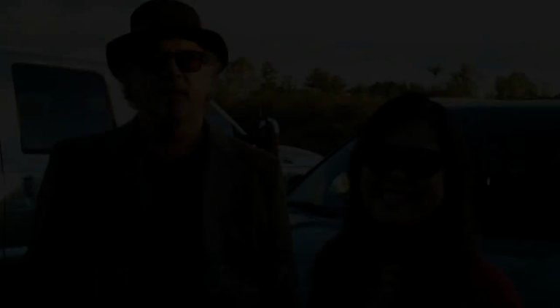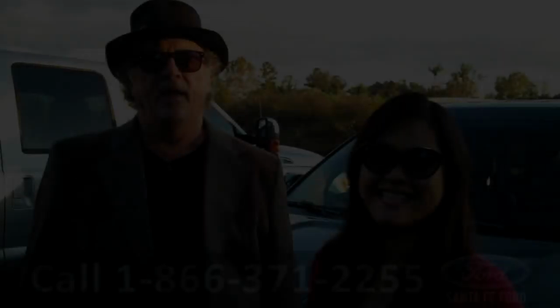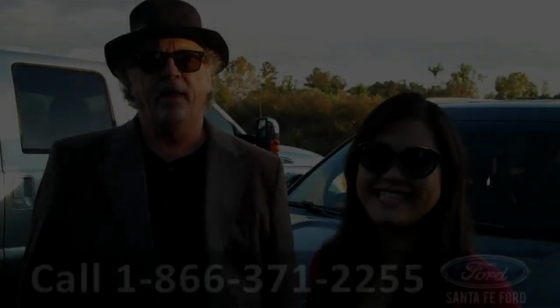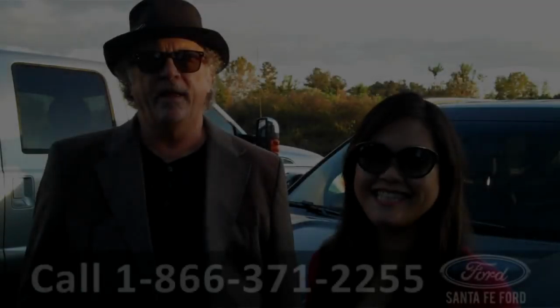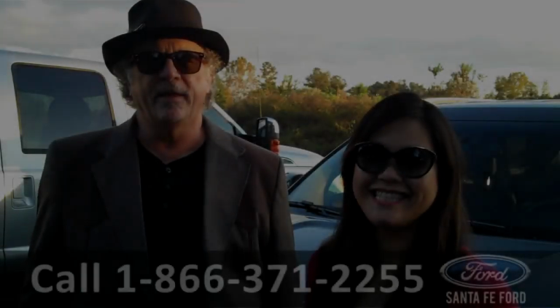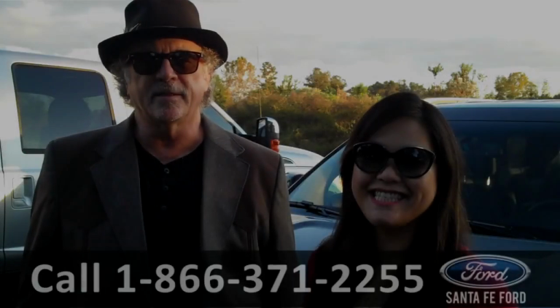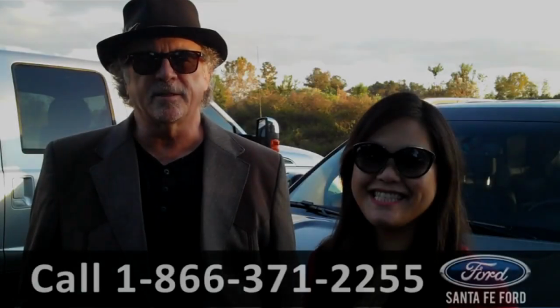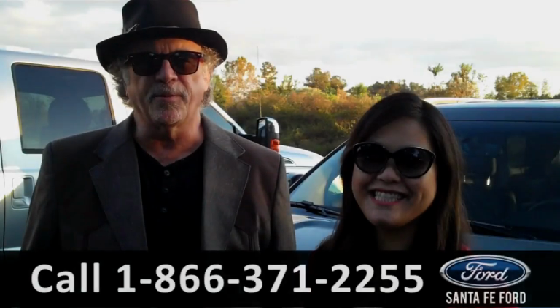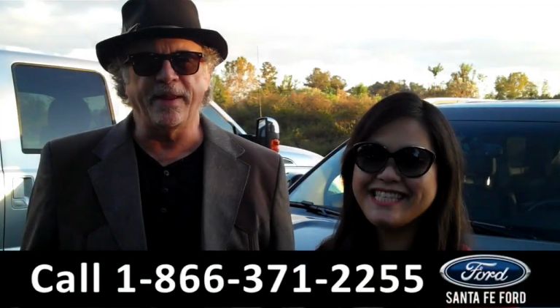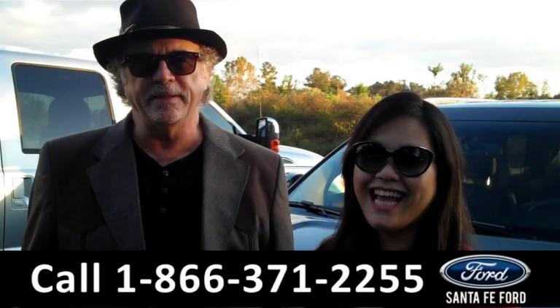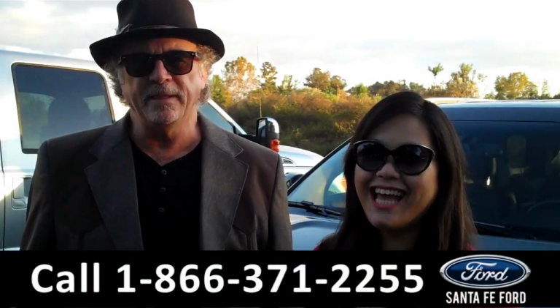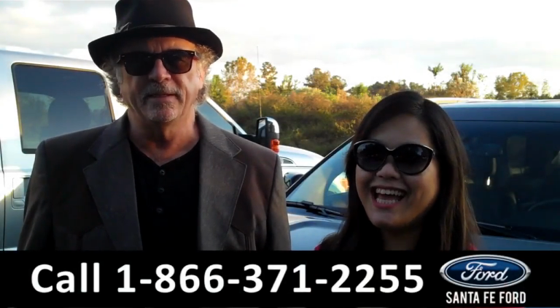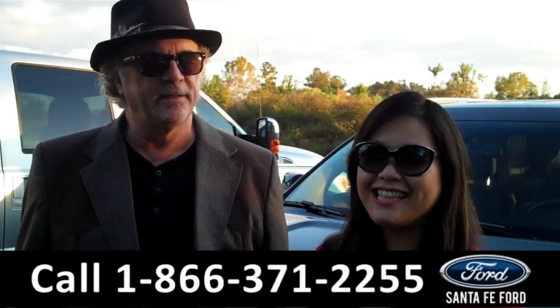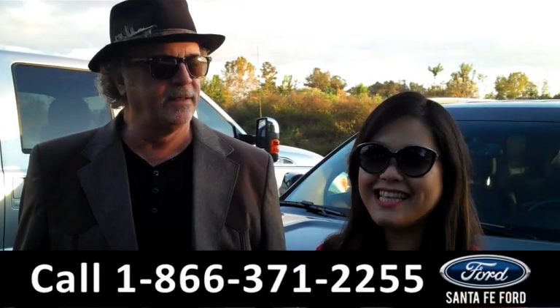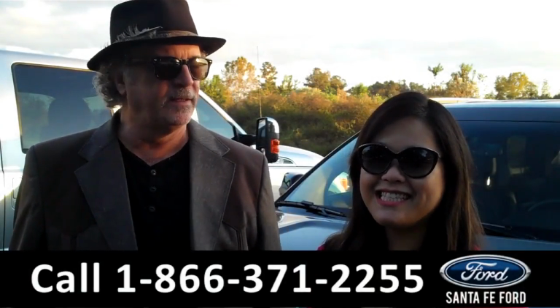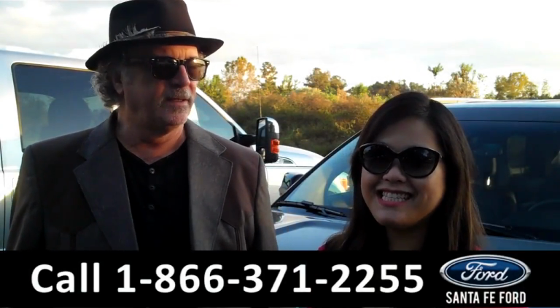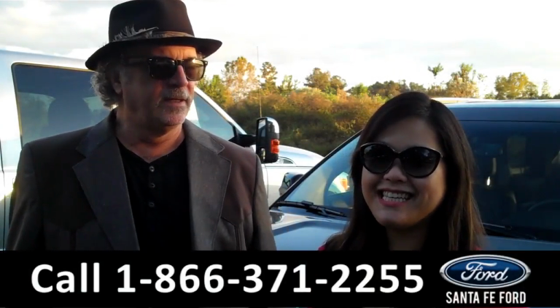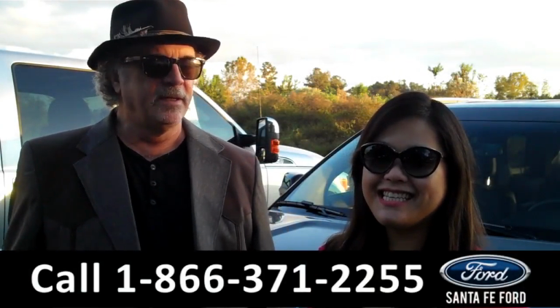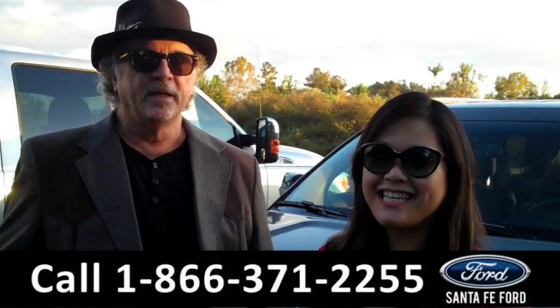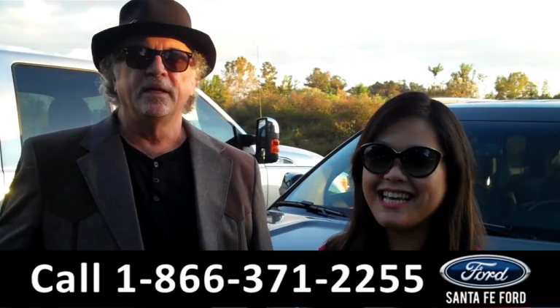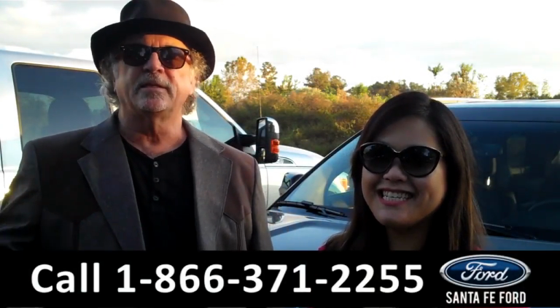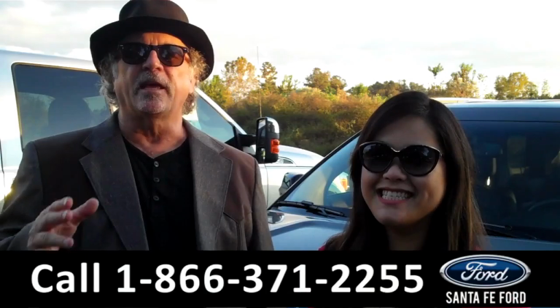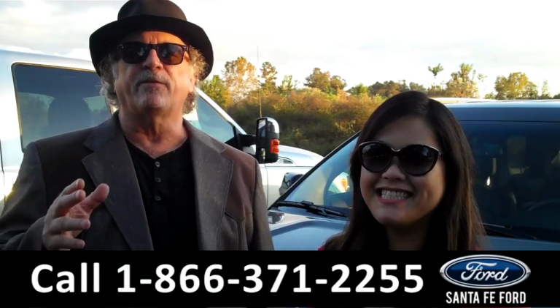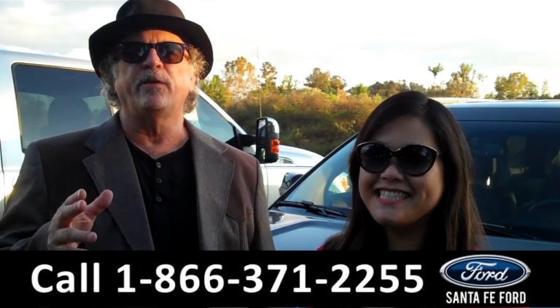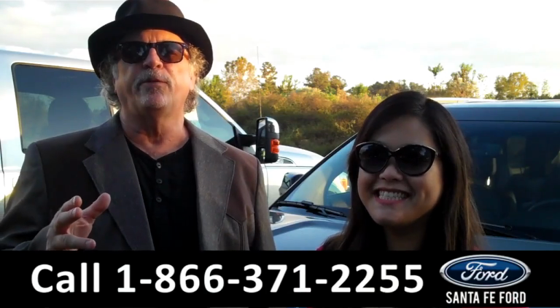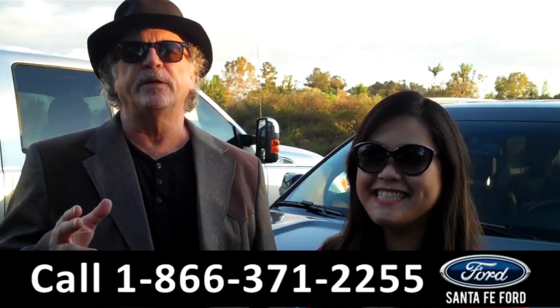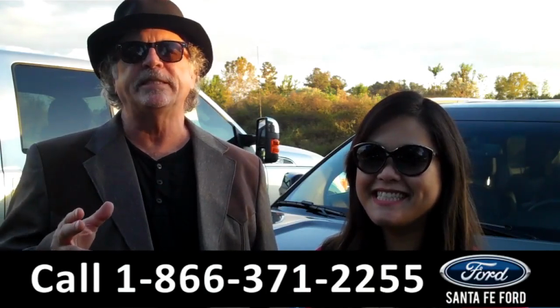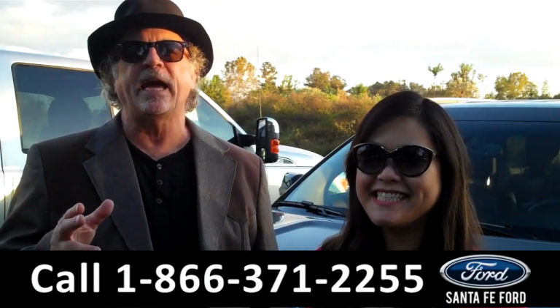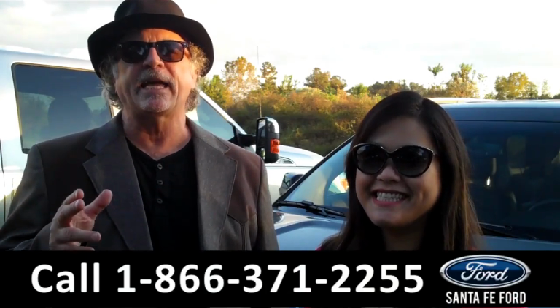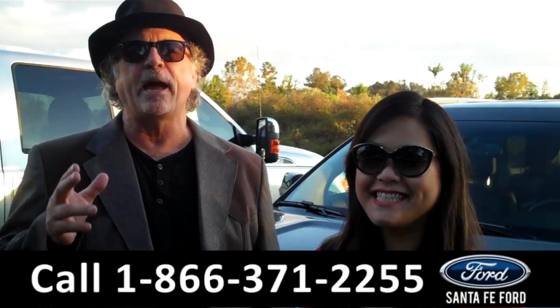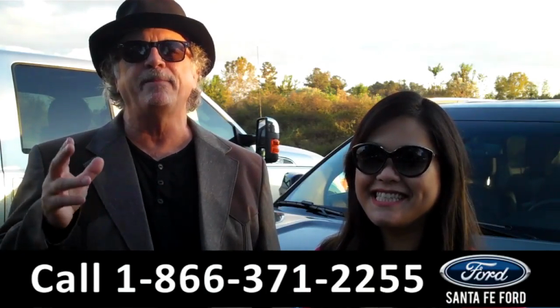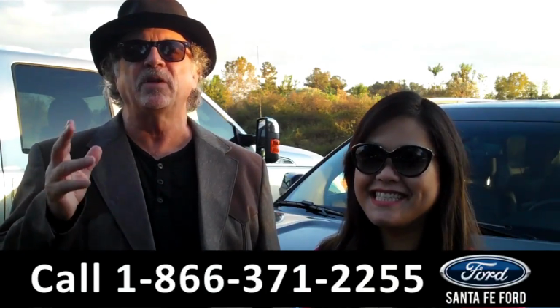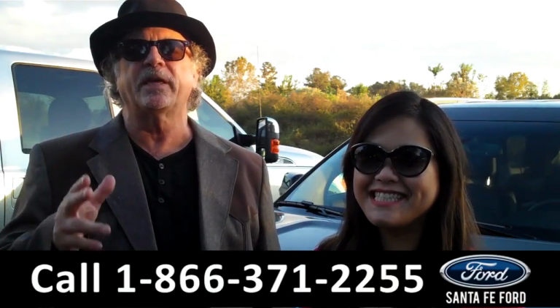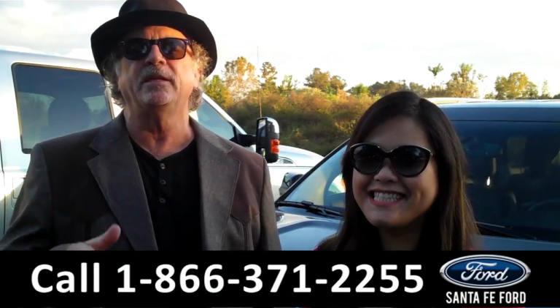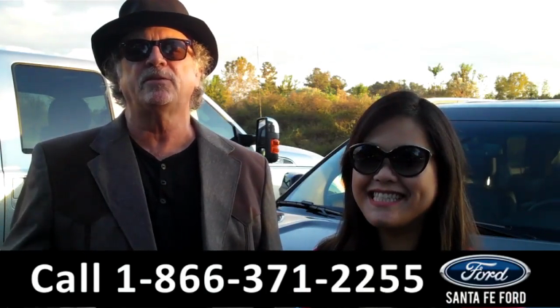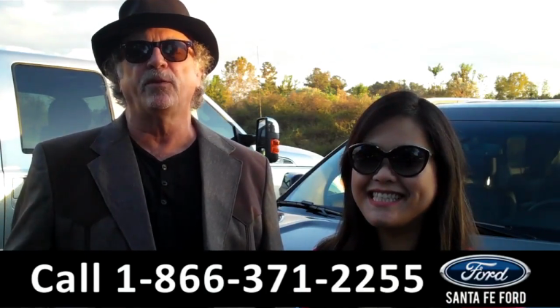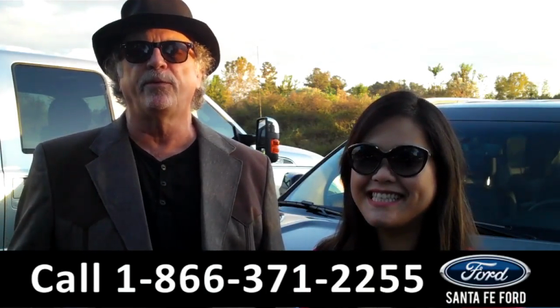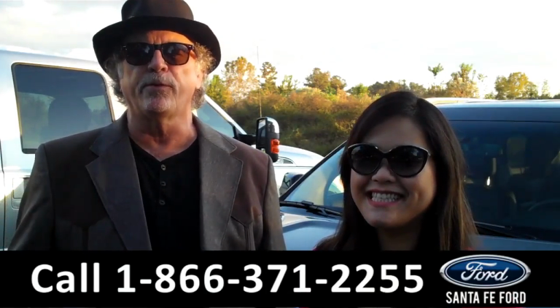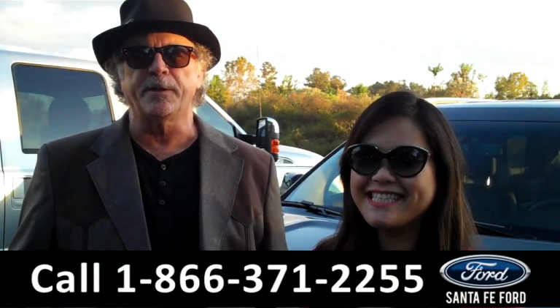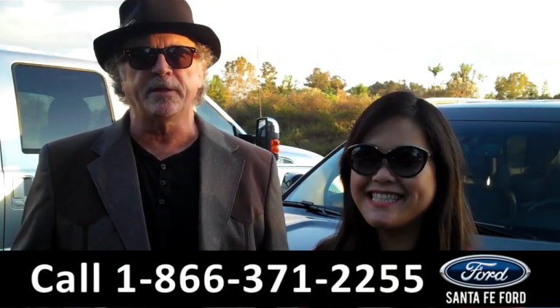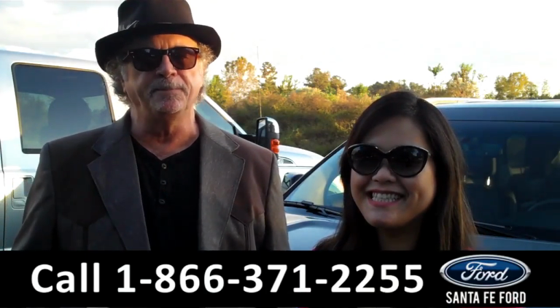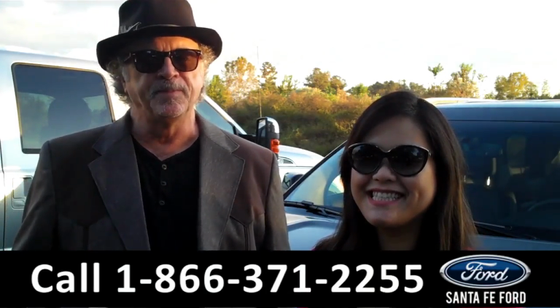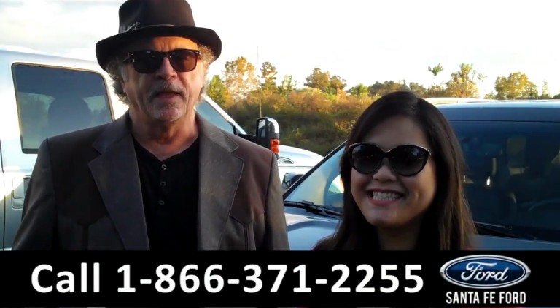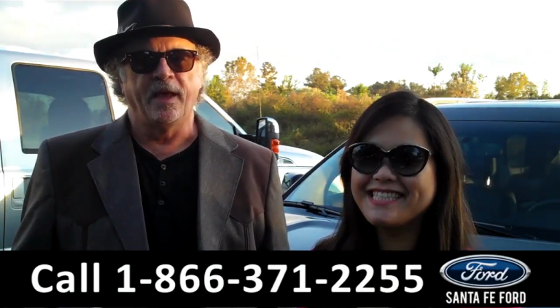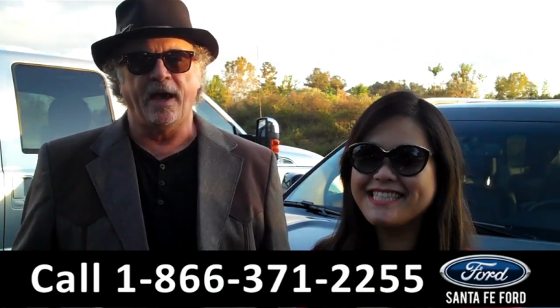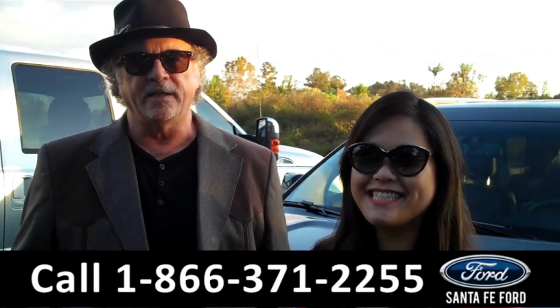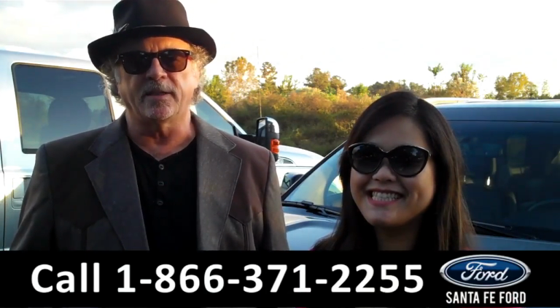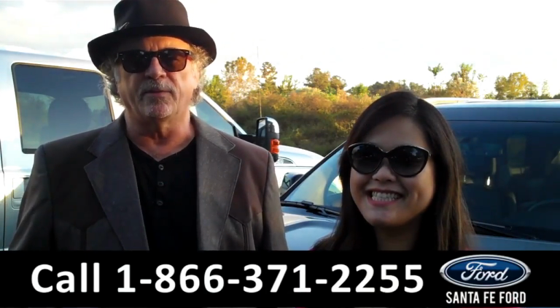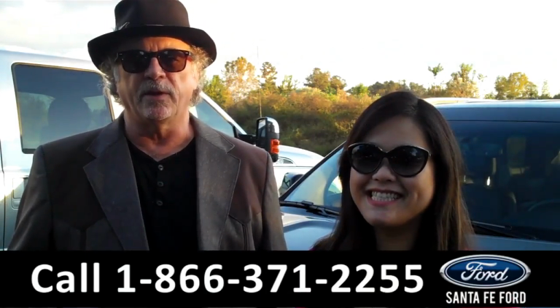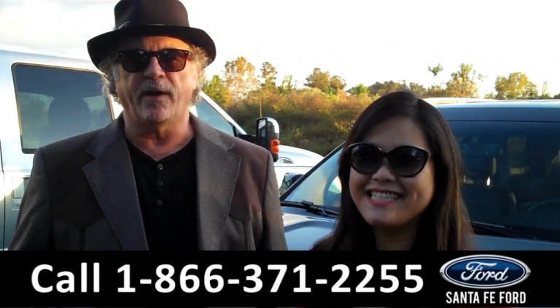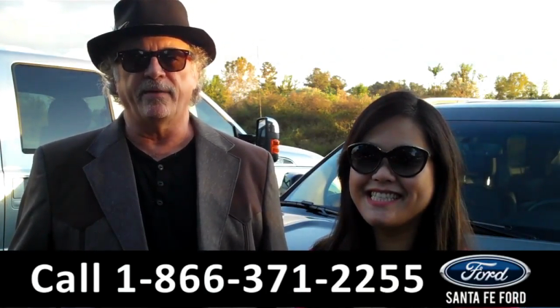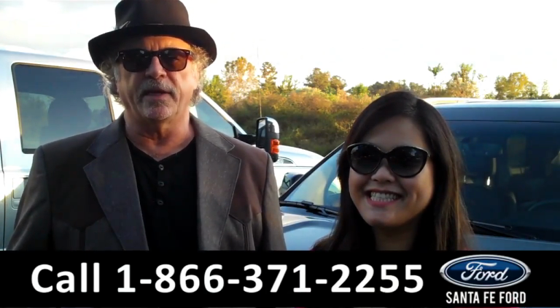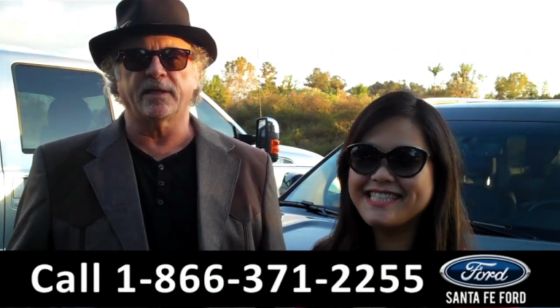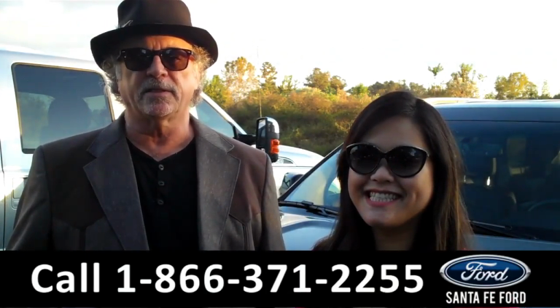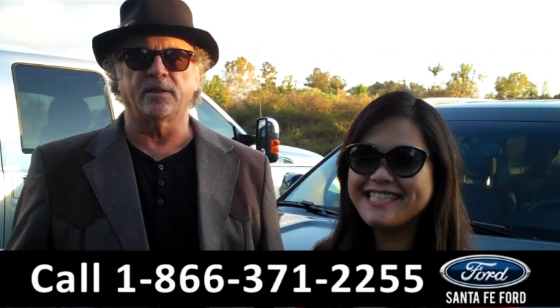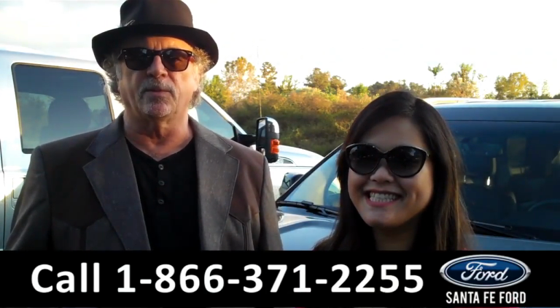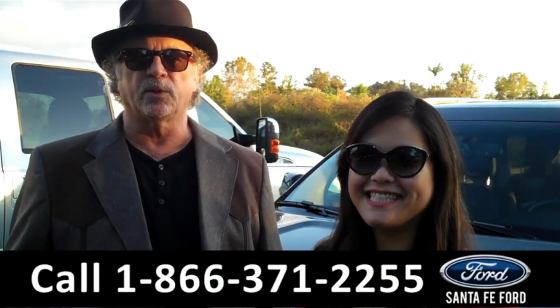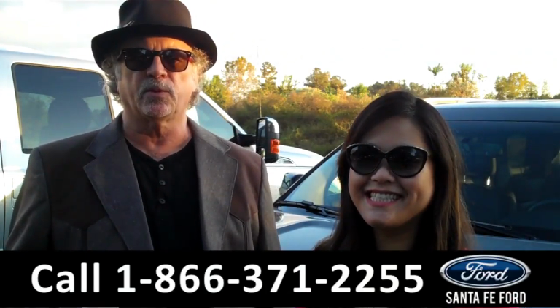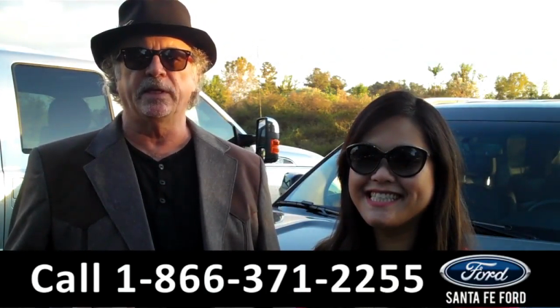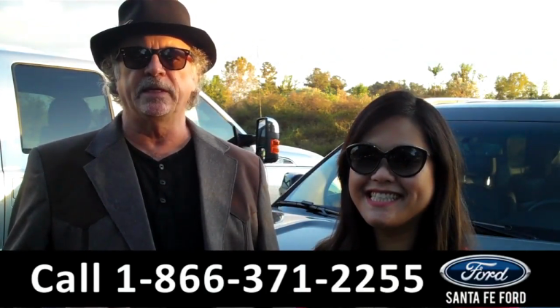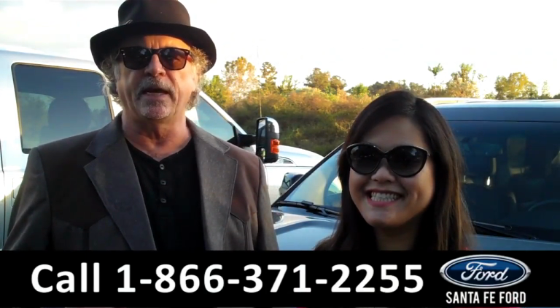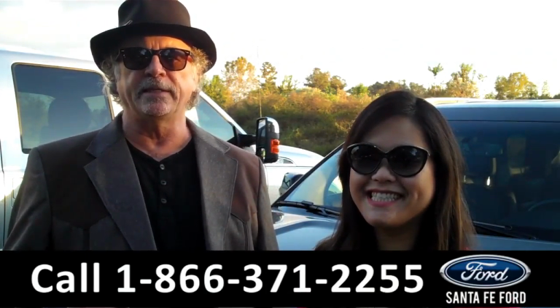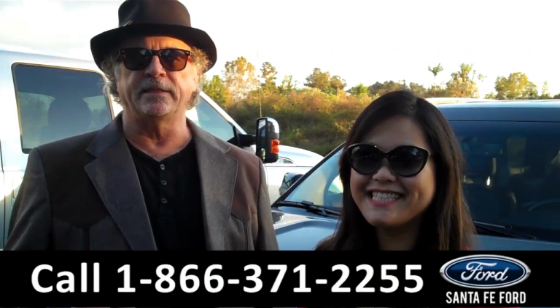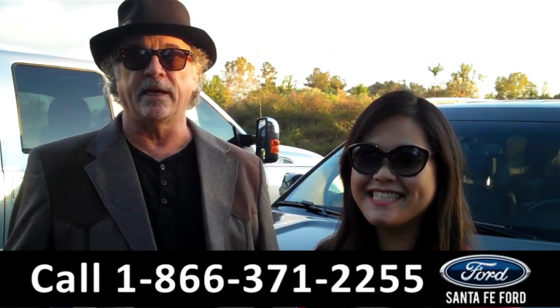Hey, this is Randy and this is CeCe at SantaFeFord.com near Gainesville, Florida — I-75 at exit number 399.